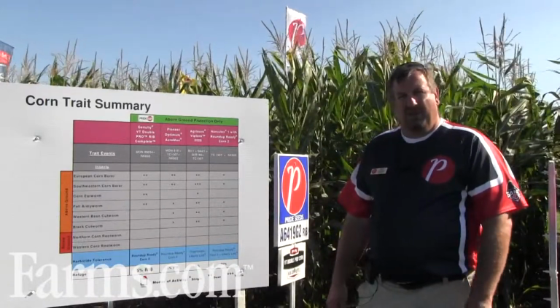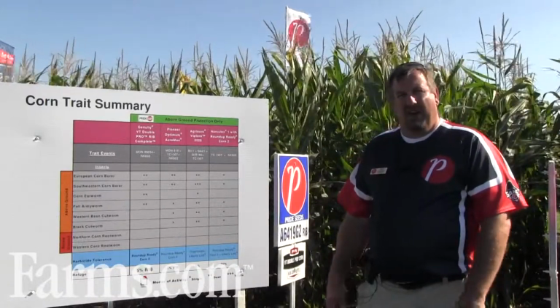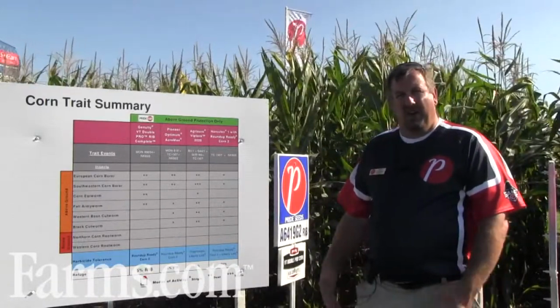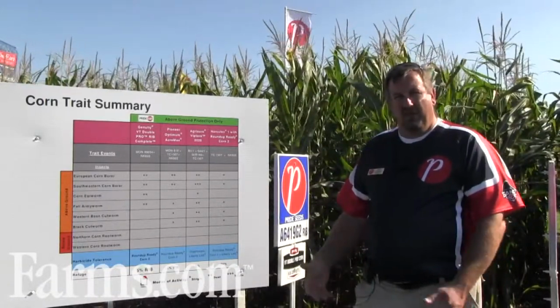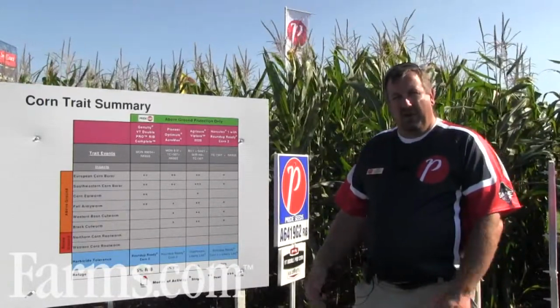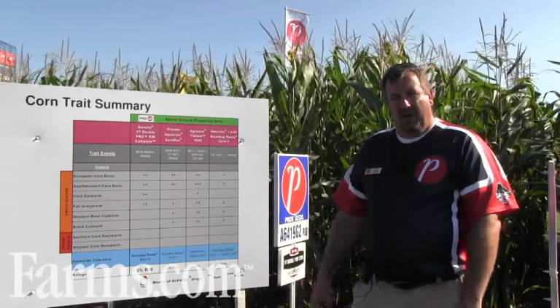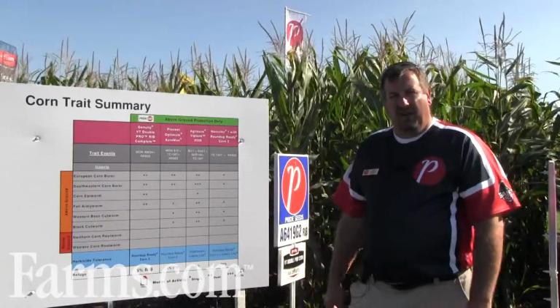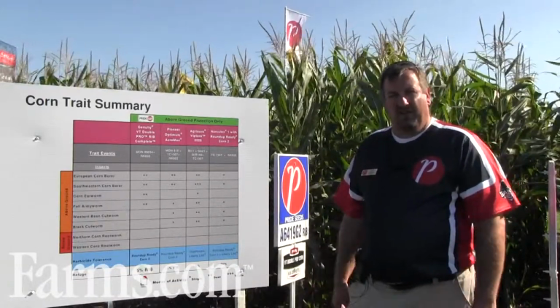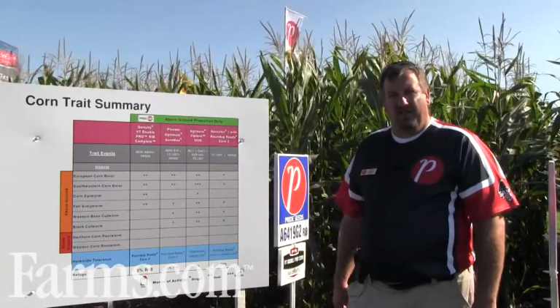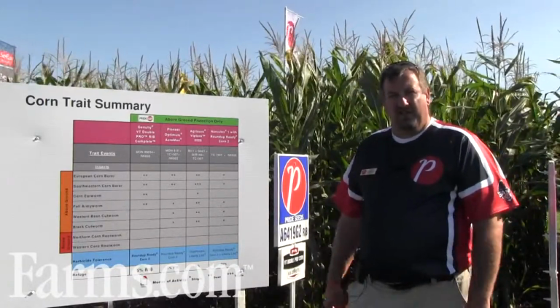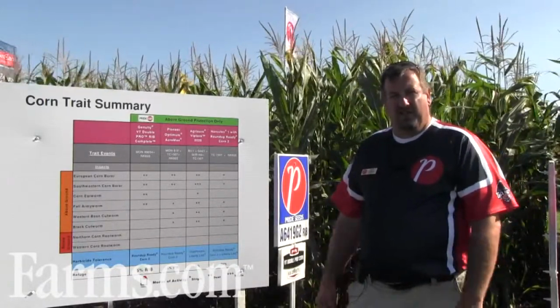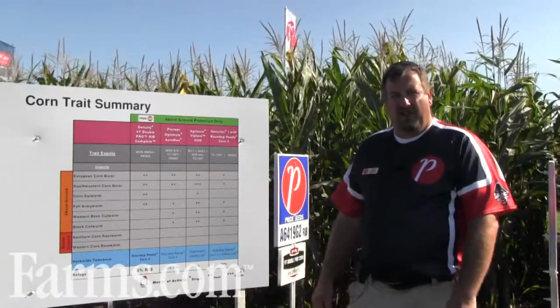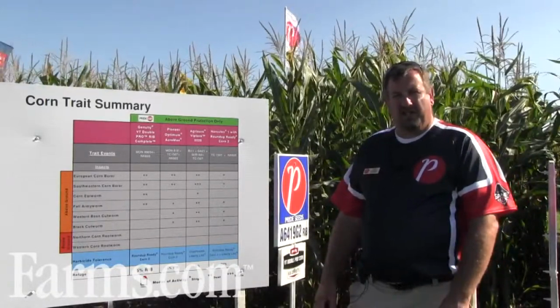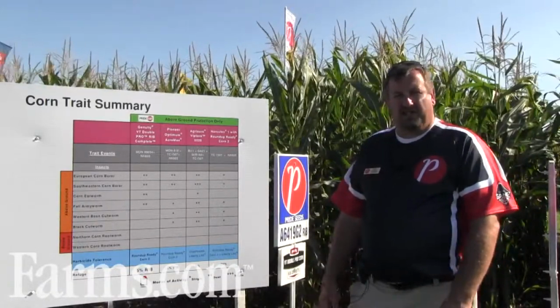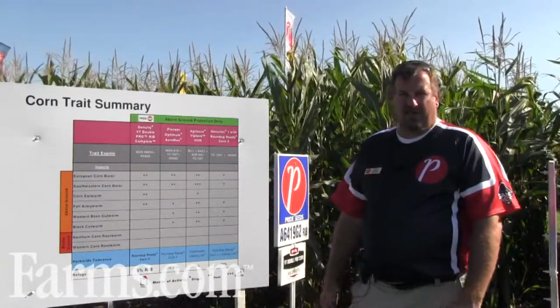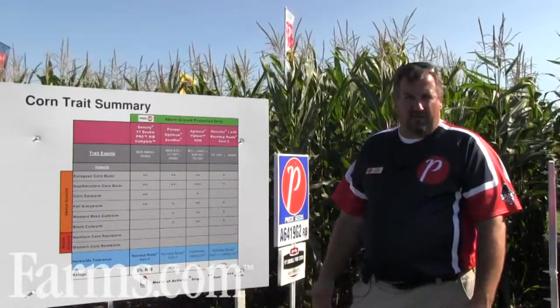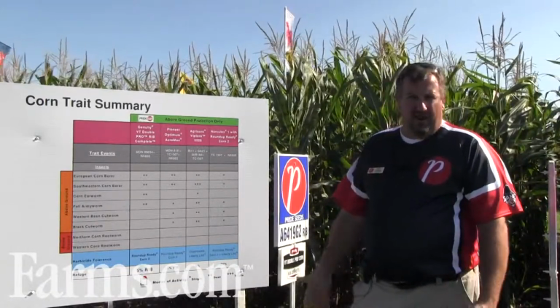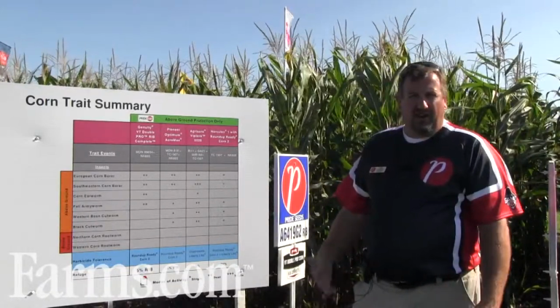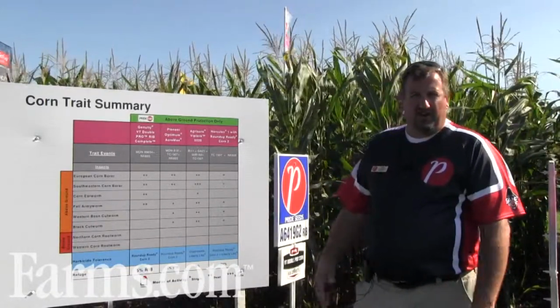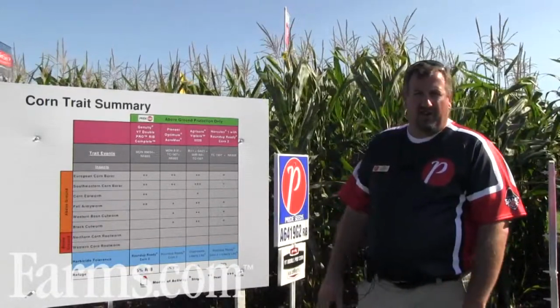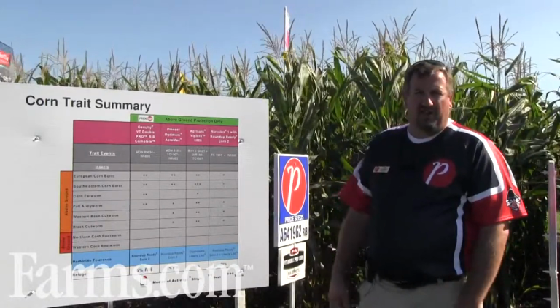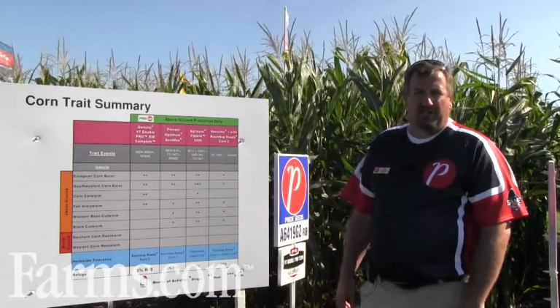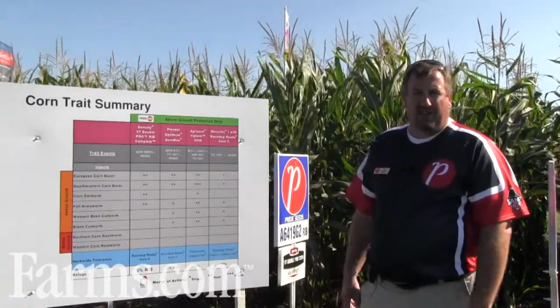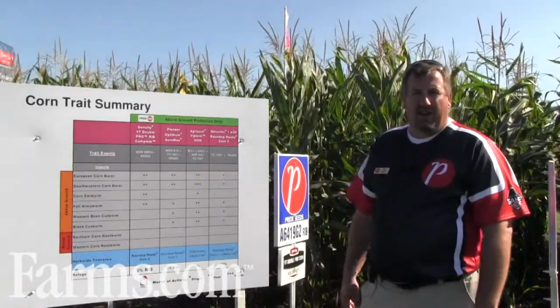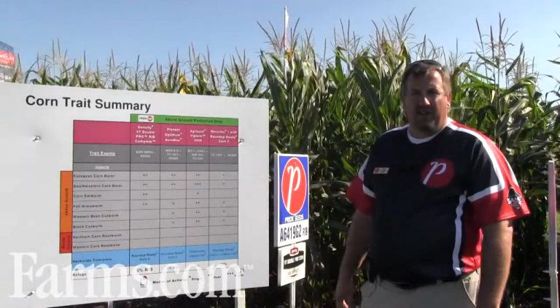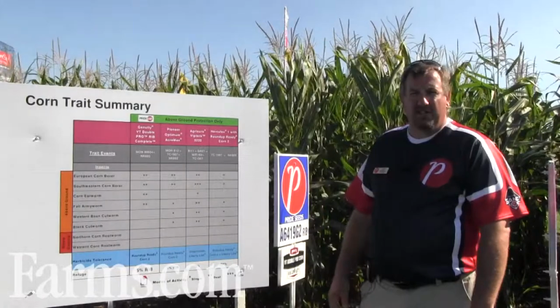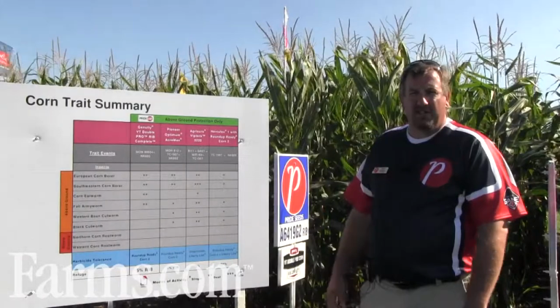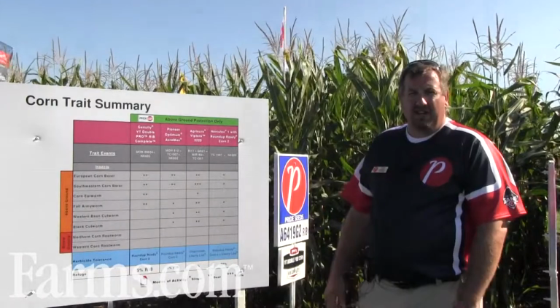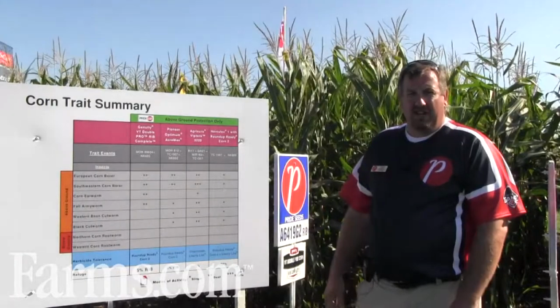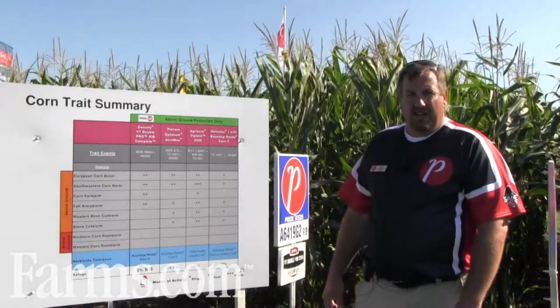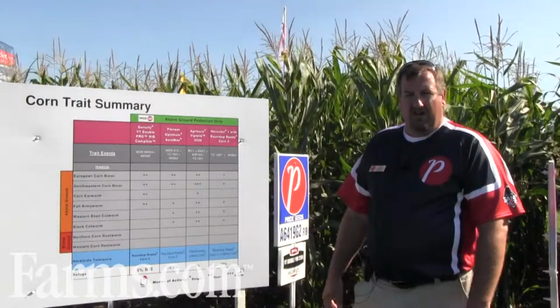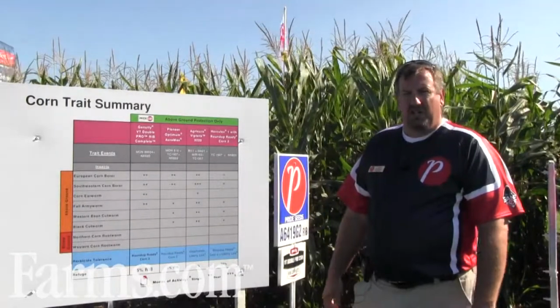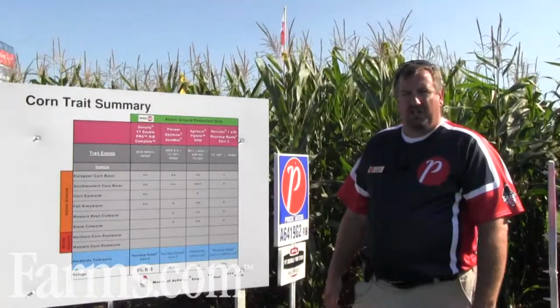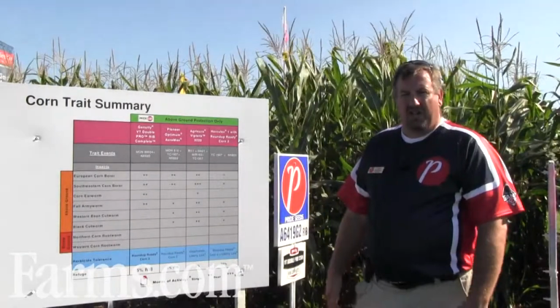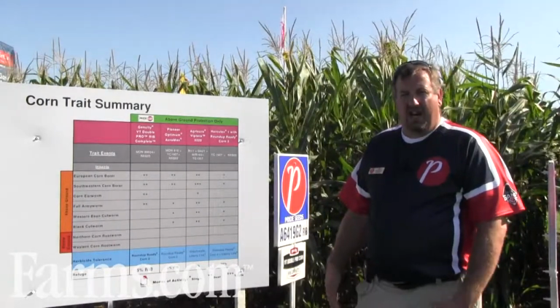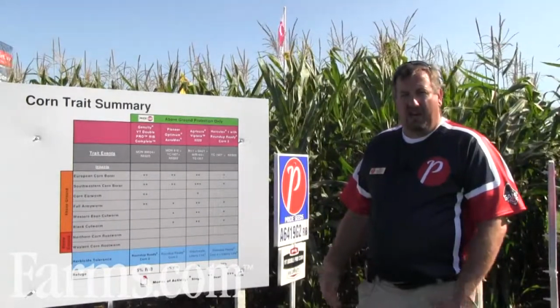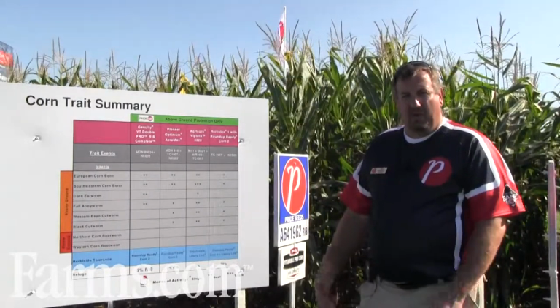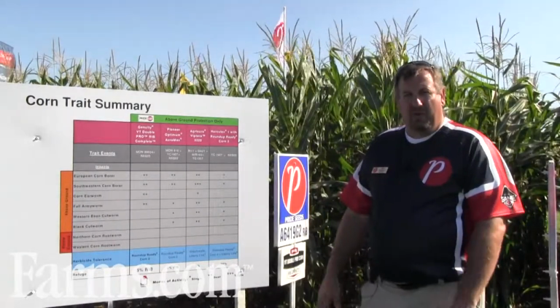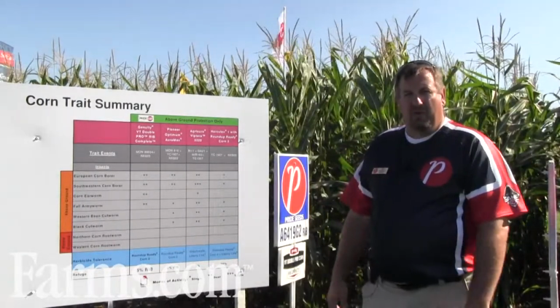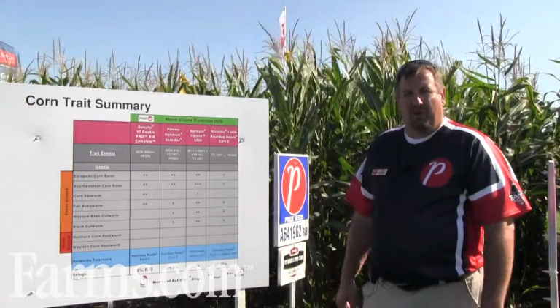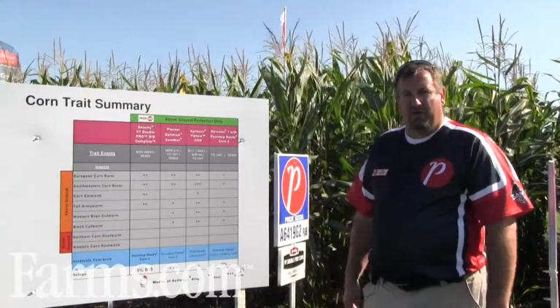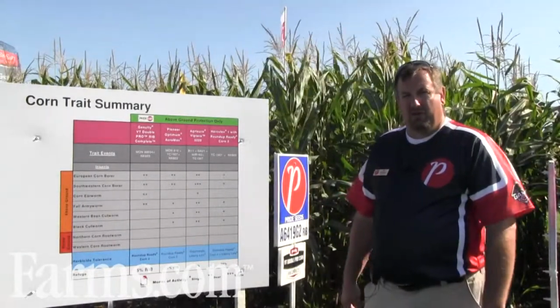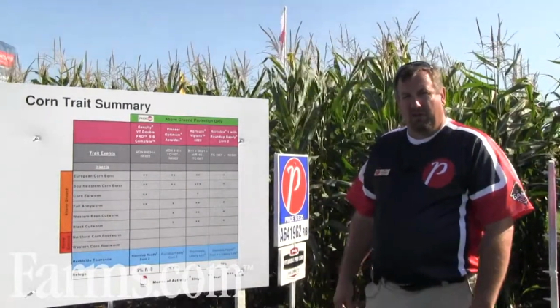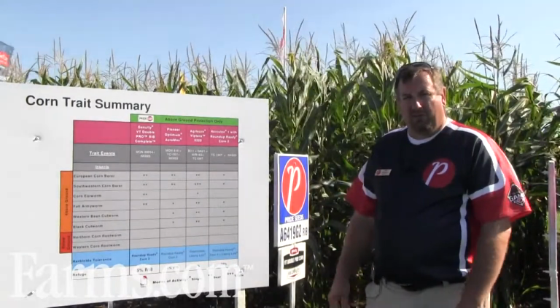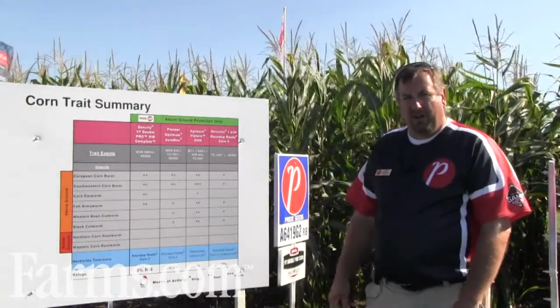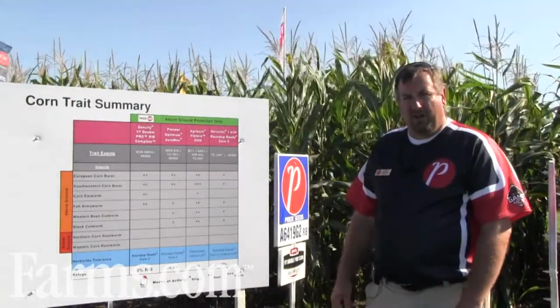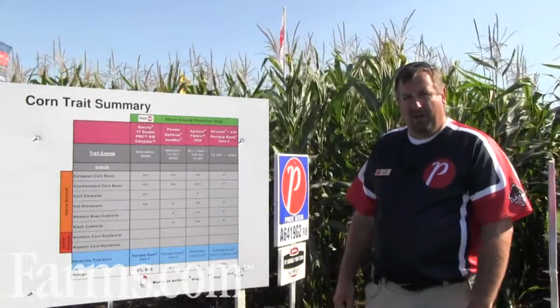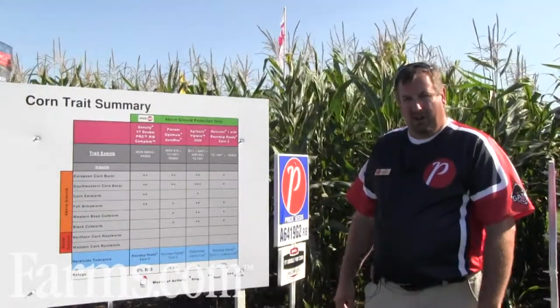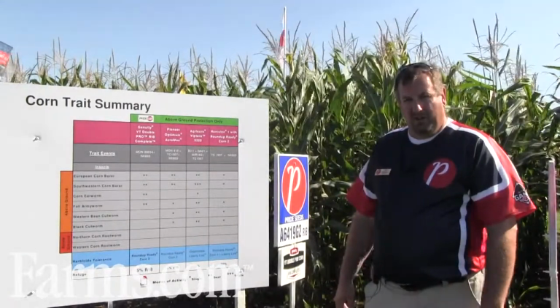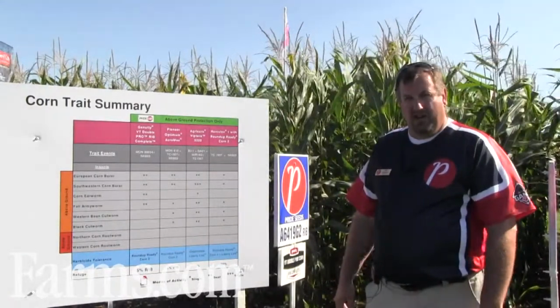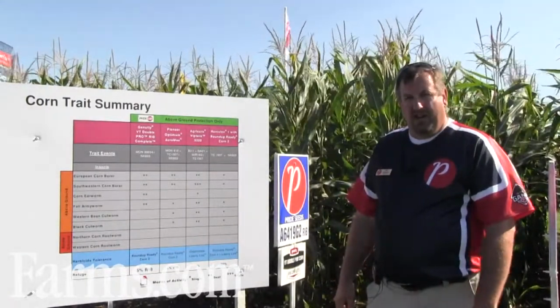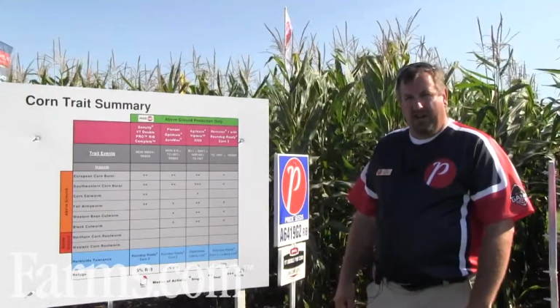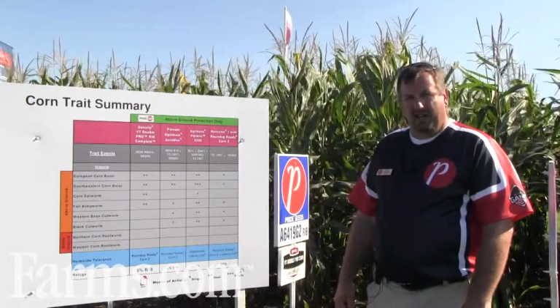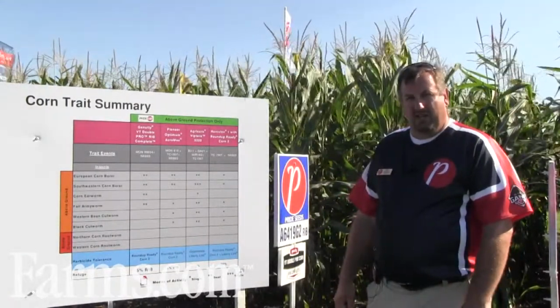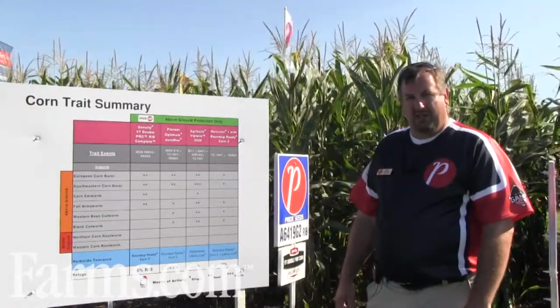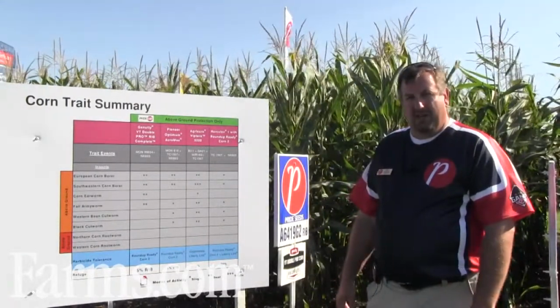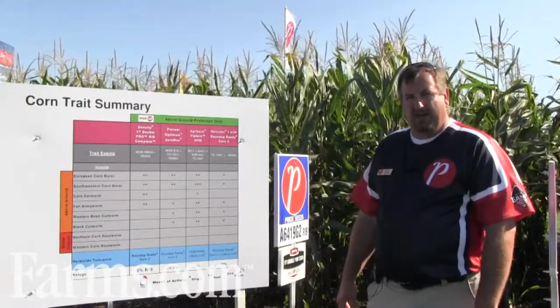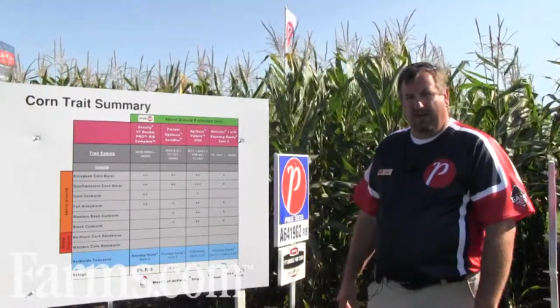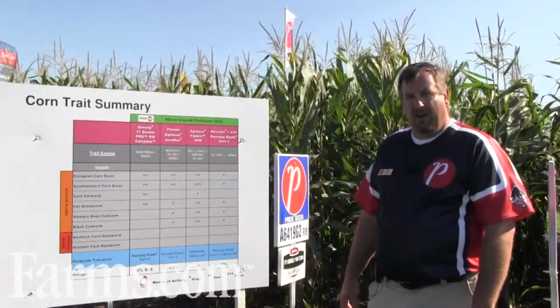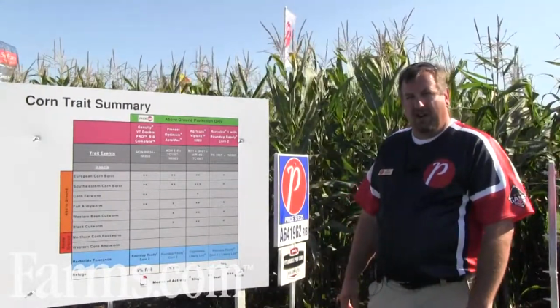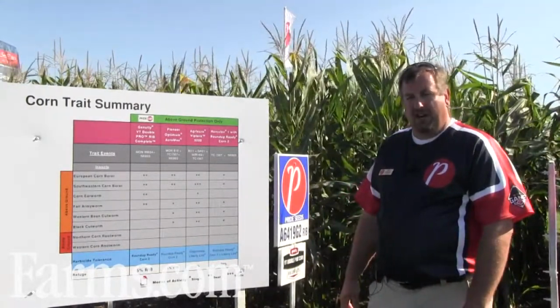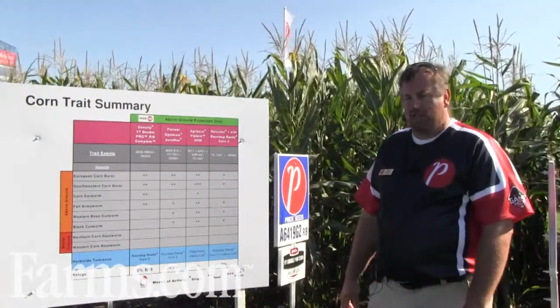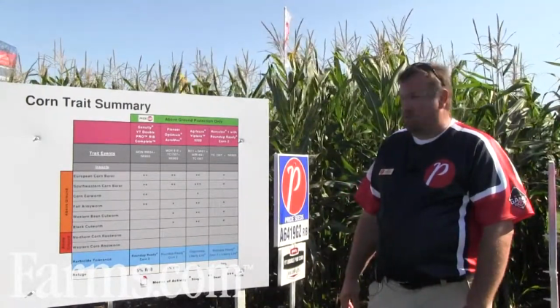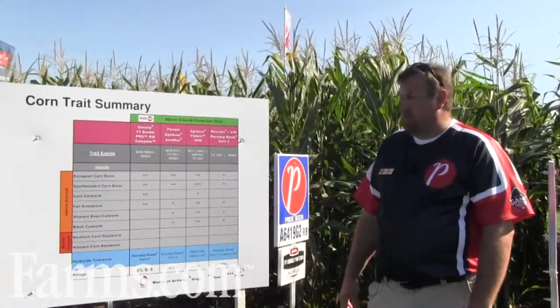We evaluate all of these traits from various trait suppliers and we decide what we want to incorporate into our genetics and what's best for our customers.